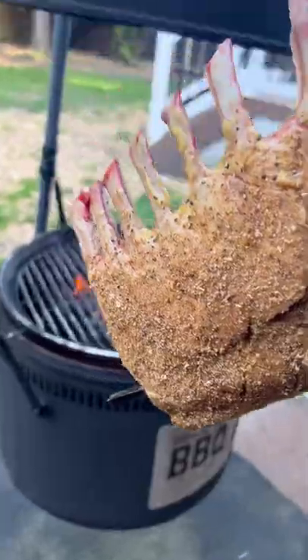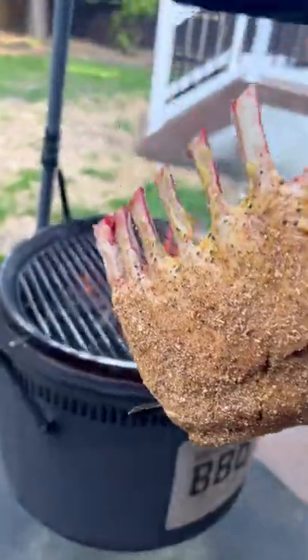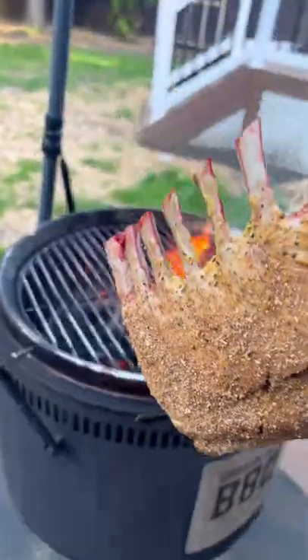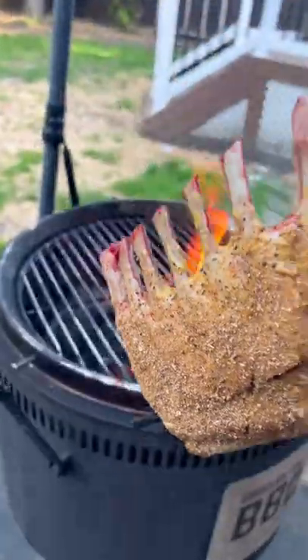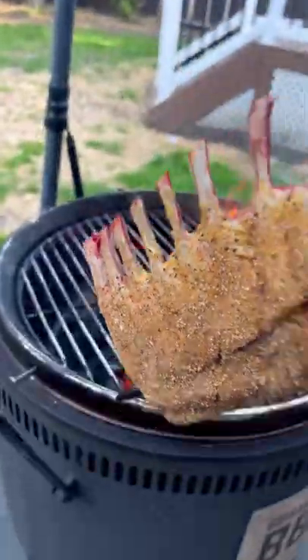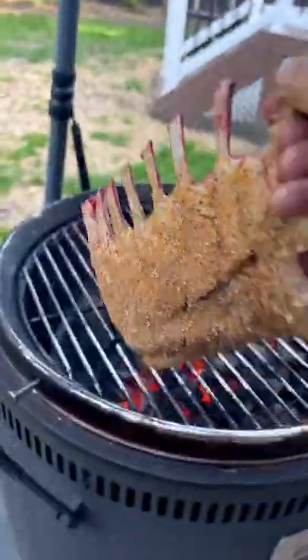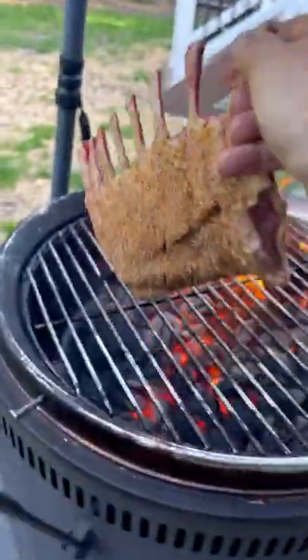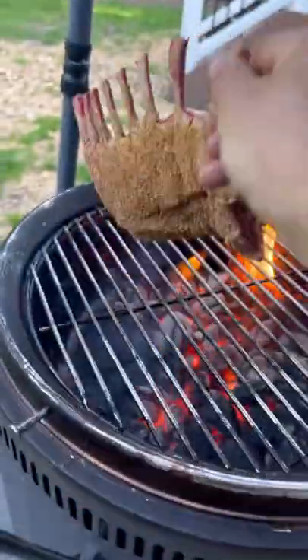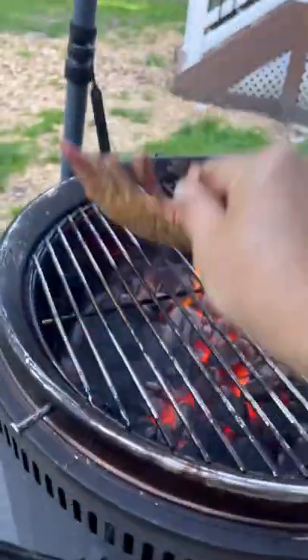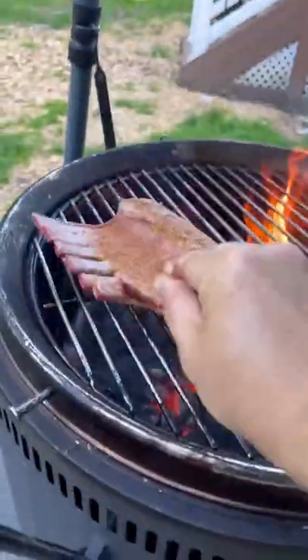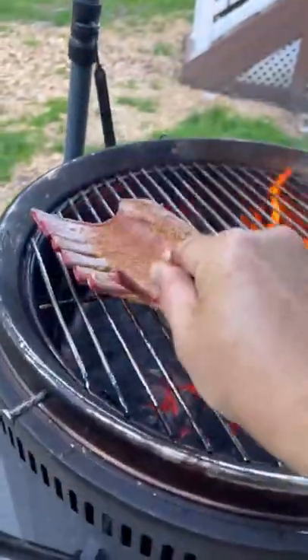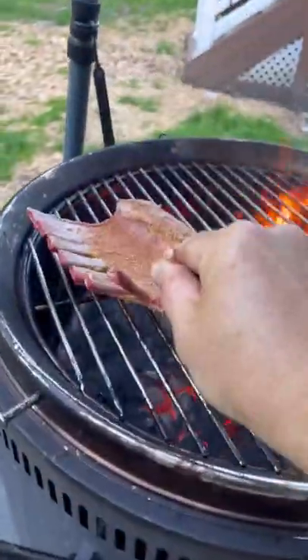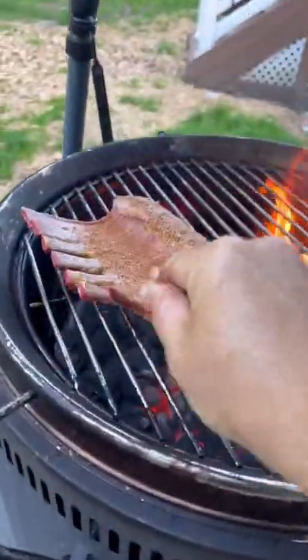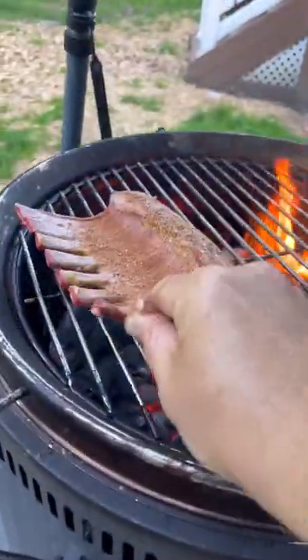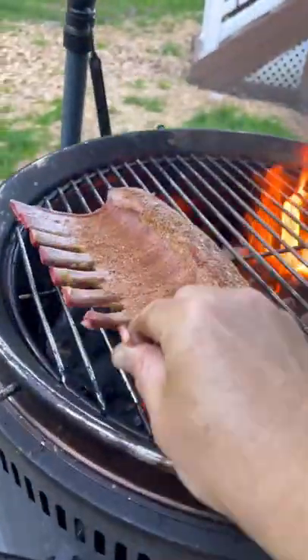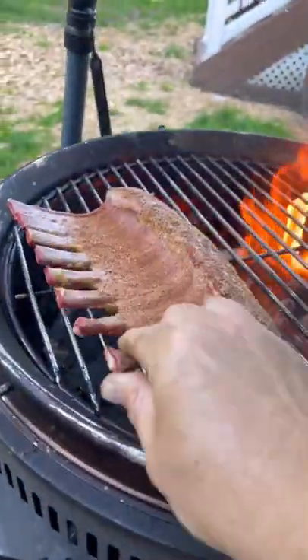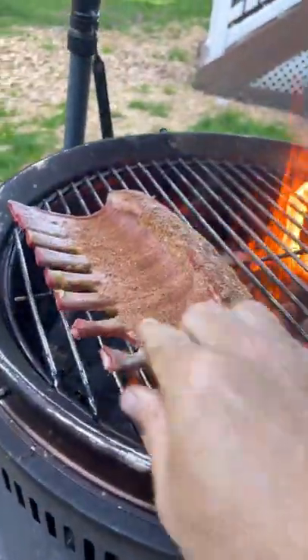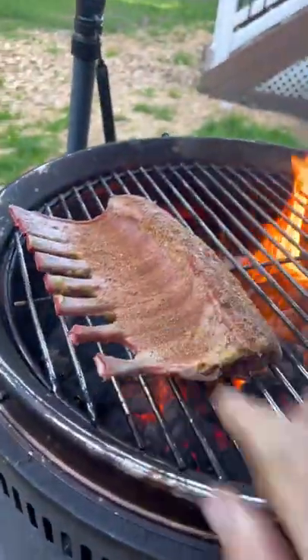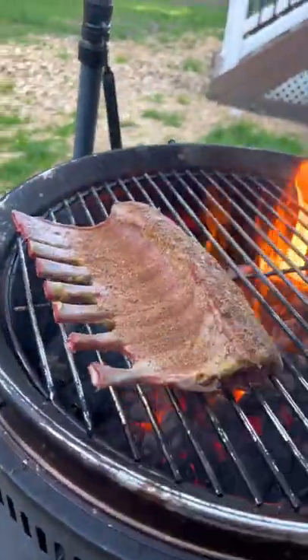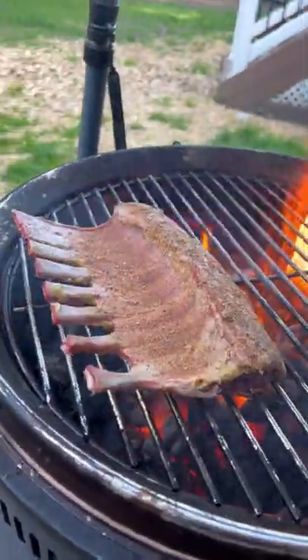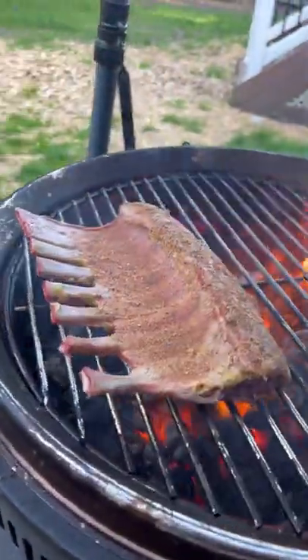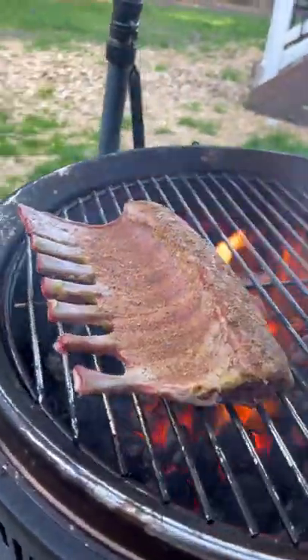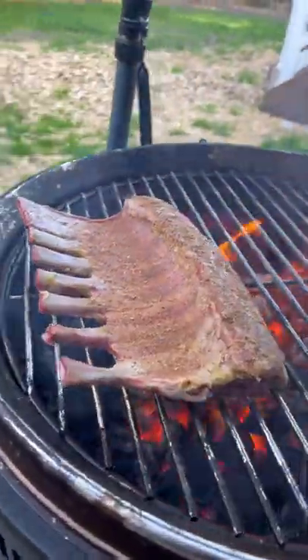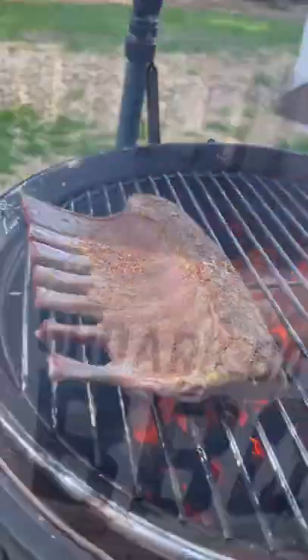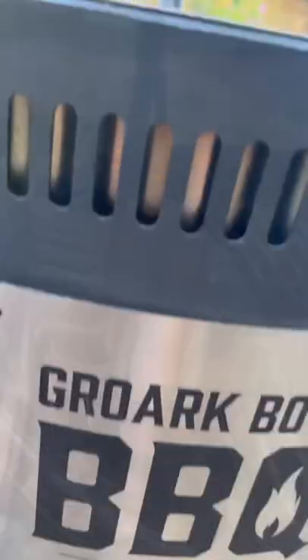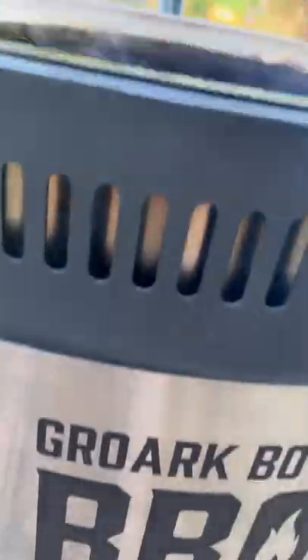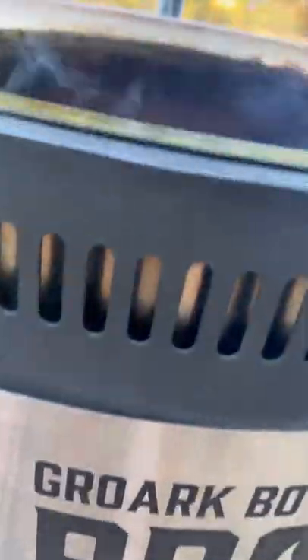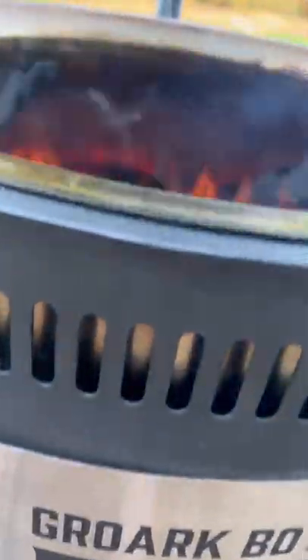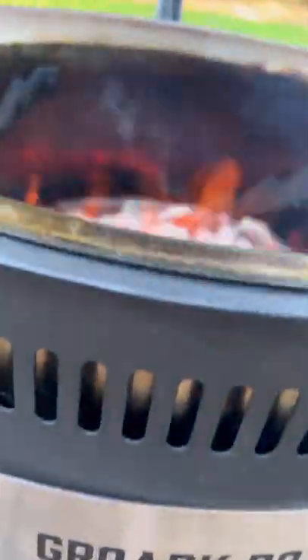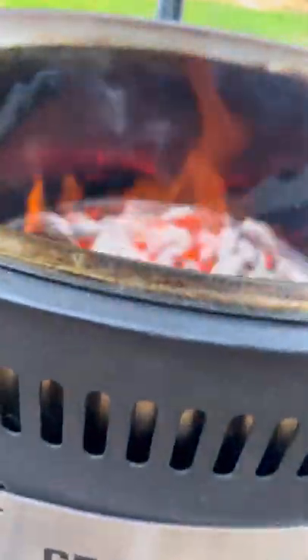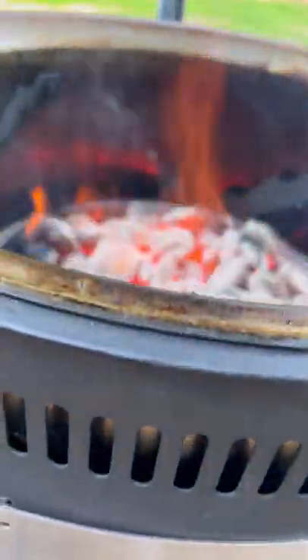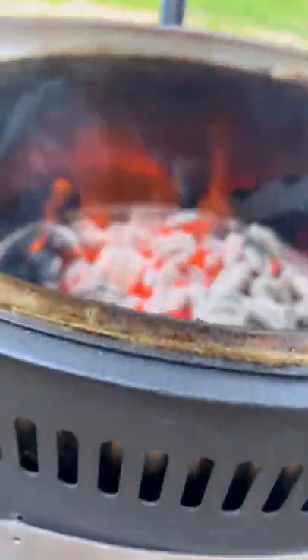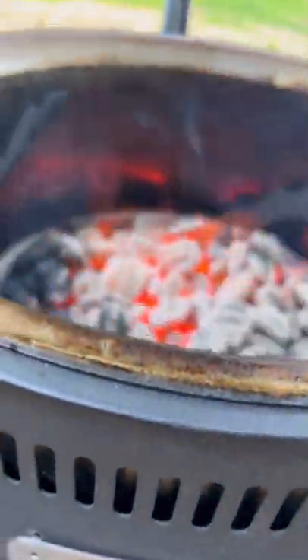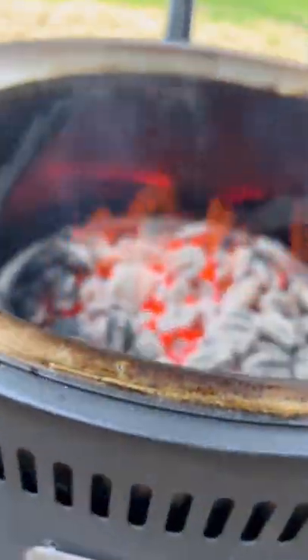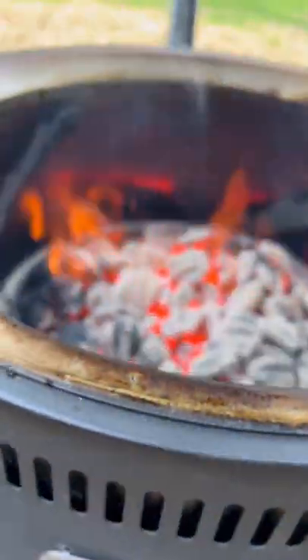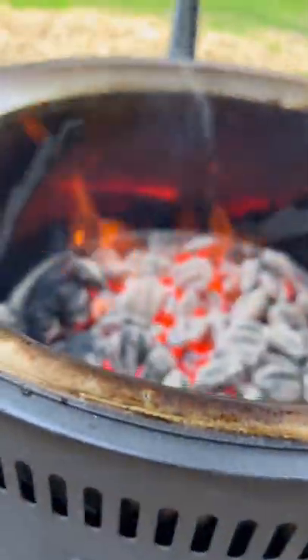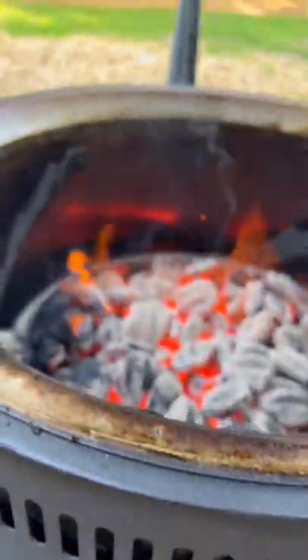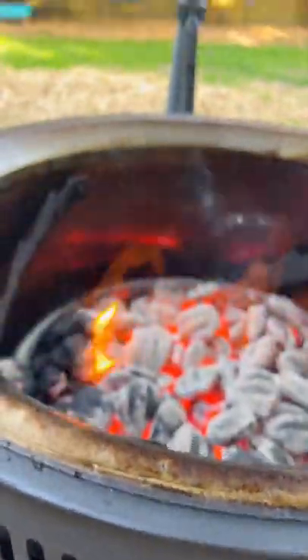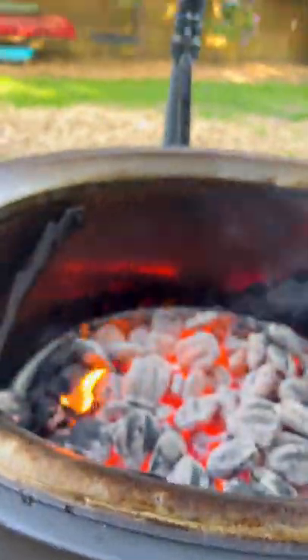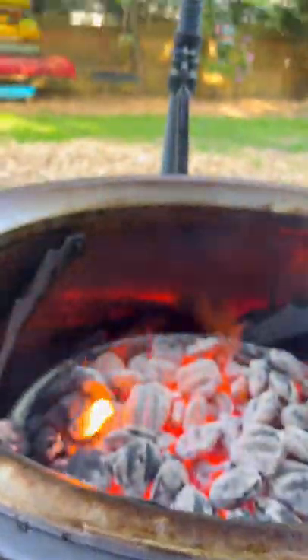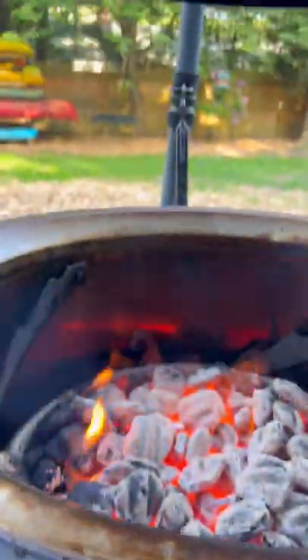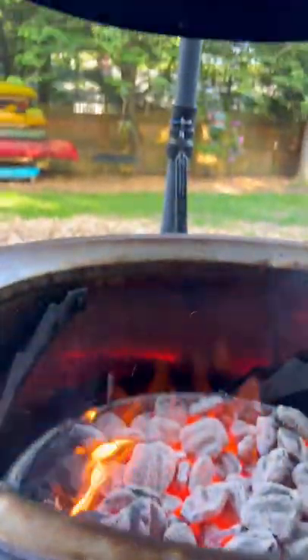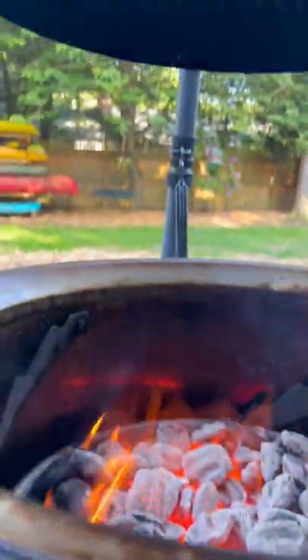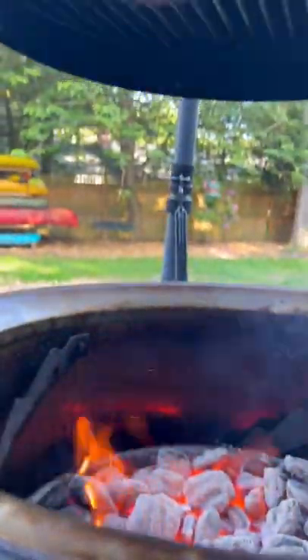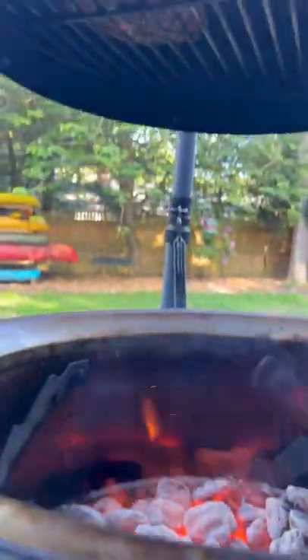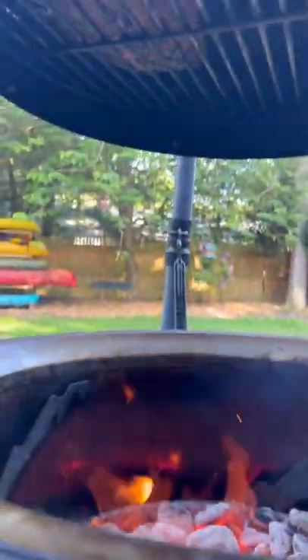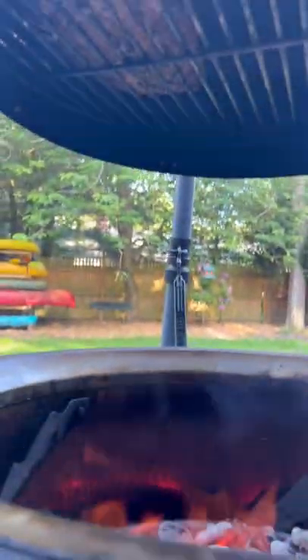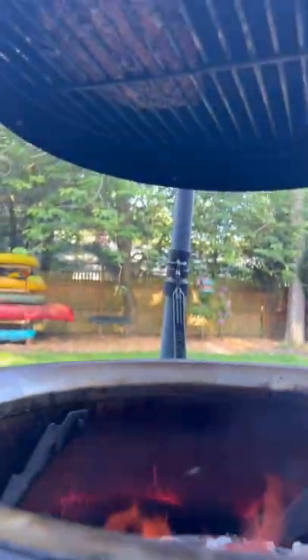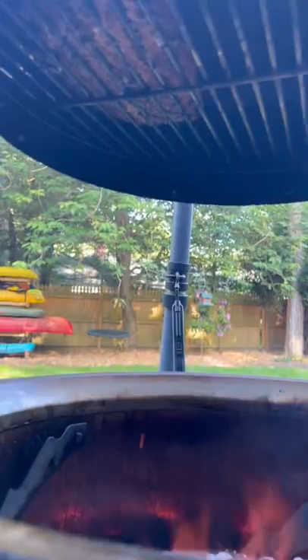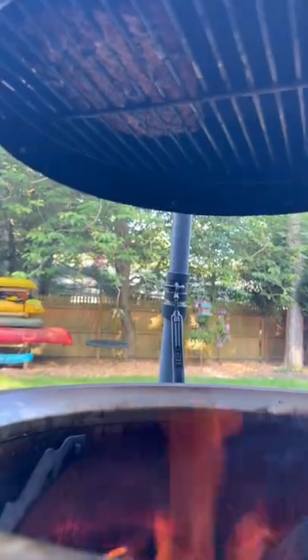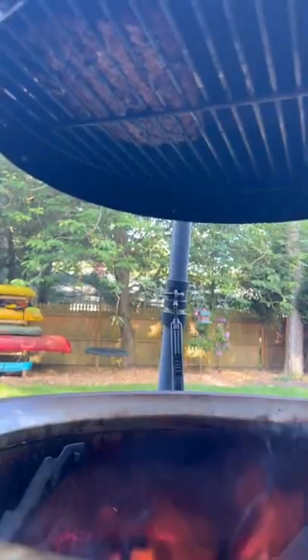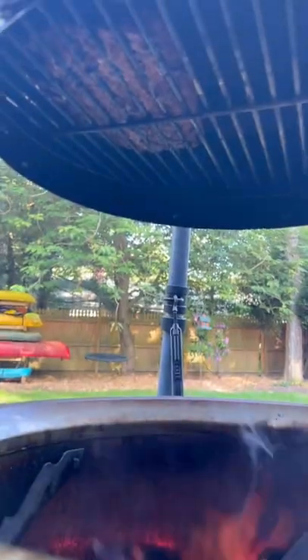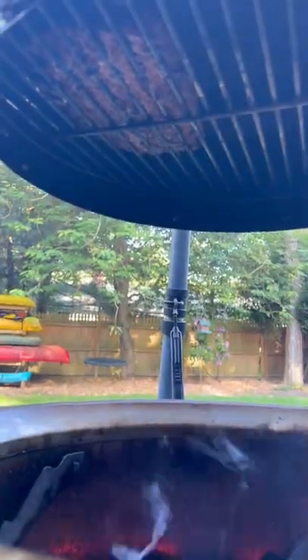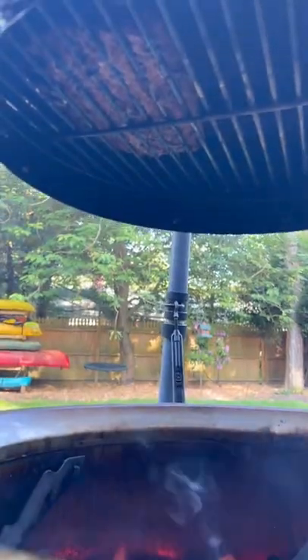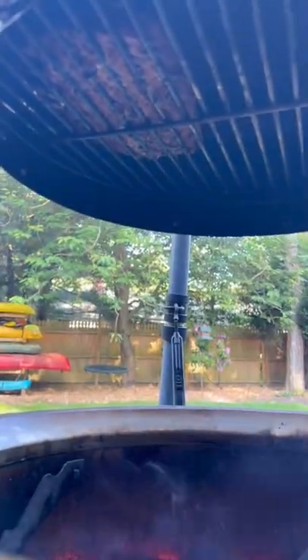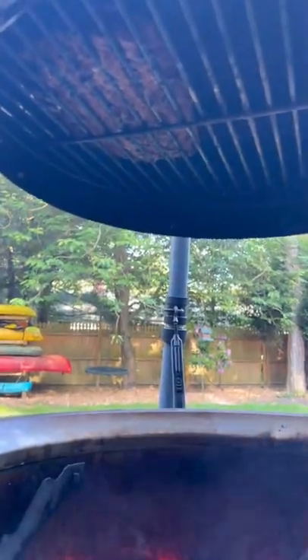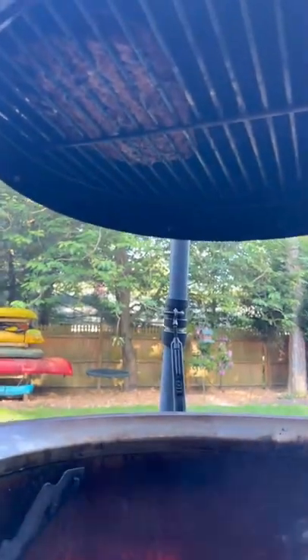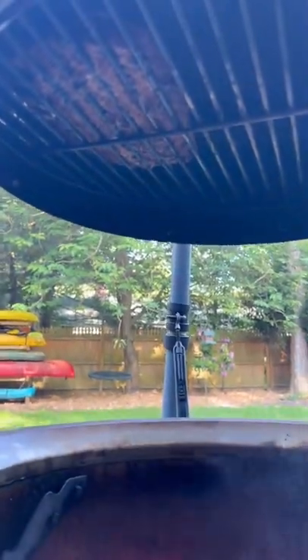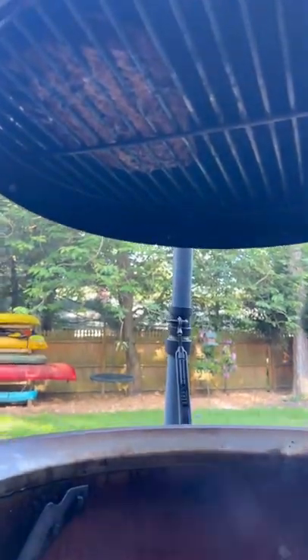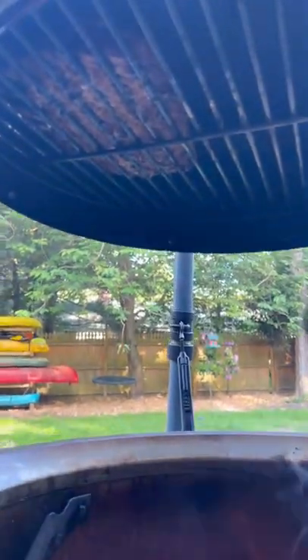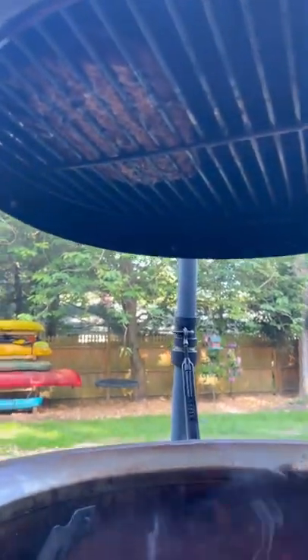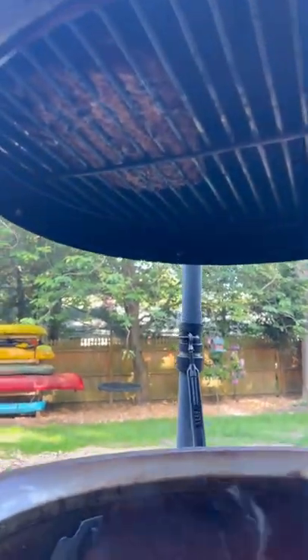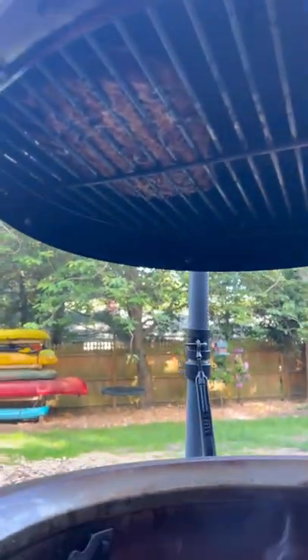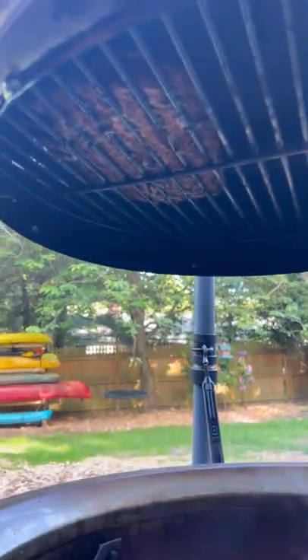Insert that meter probe to get that perfect medium rare, right onto the birch barrel, and we raise it up for some indirect heat.